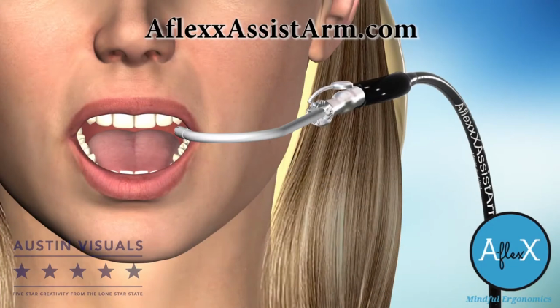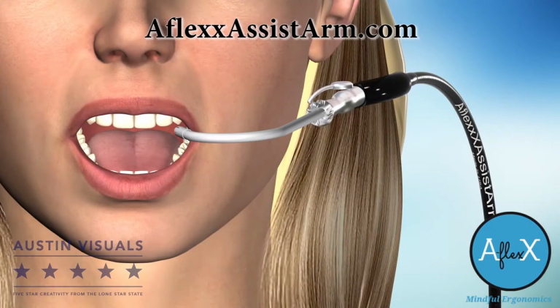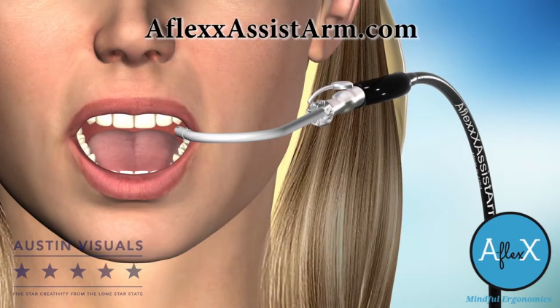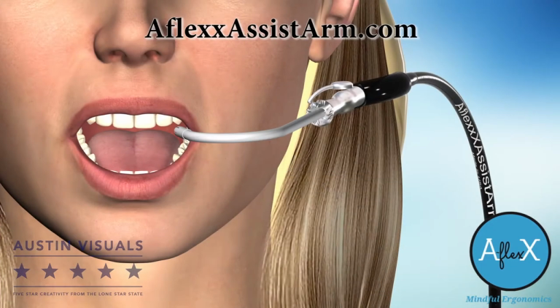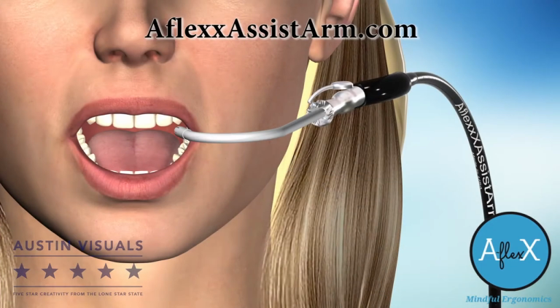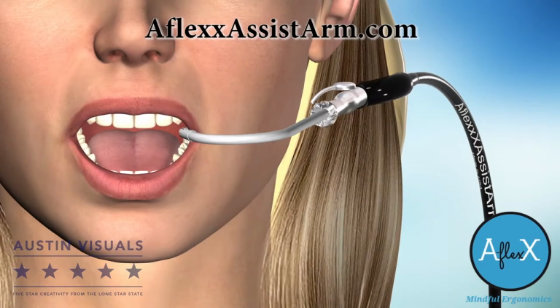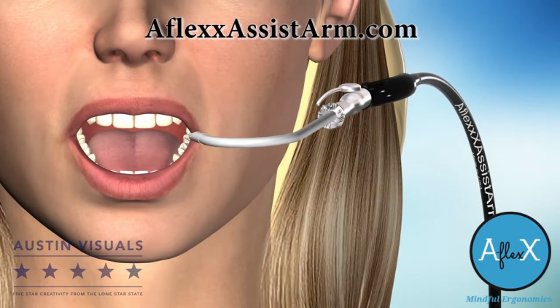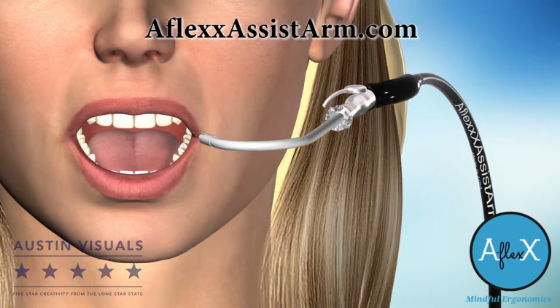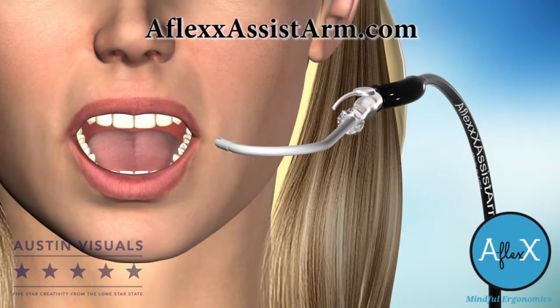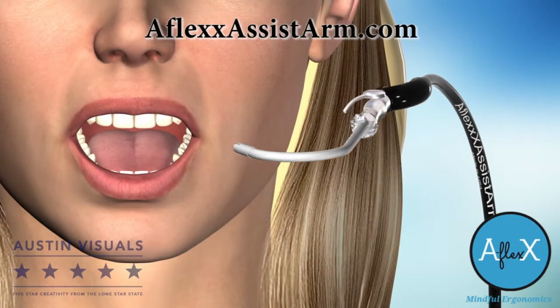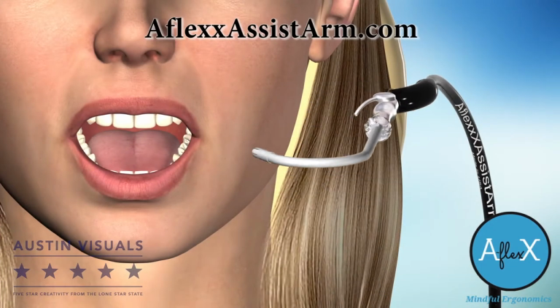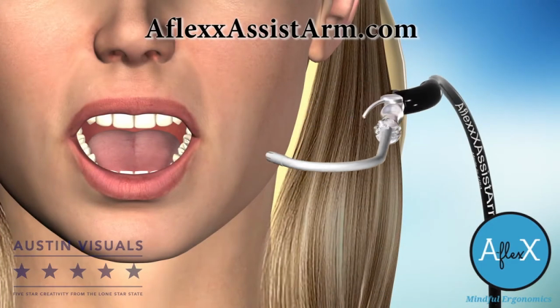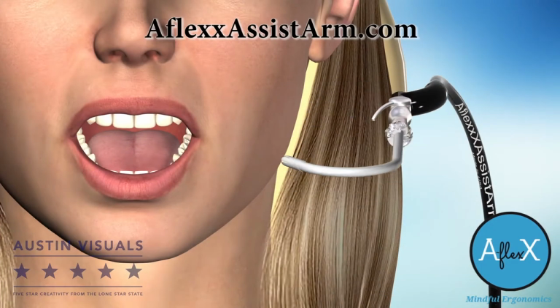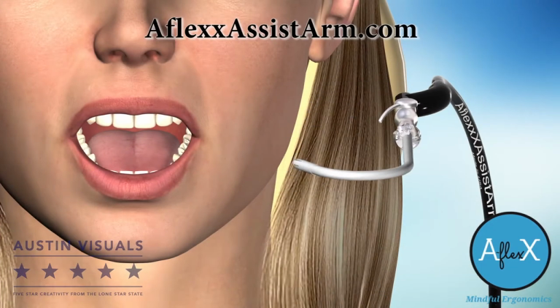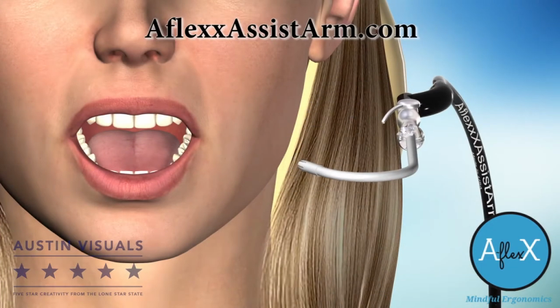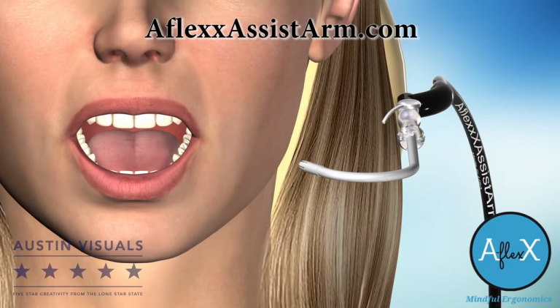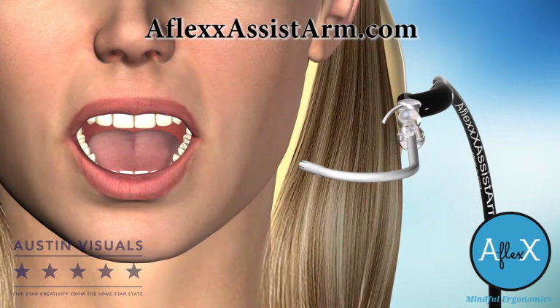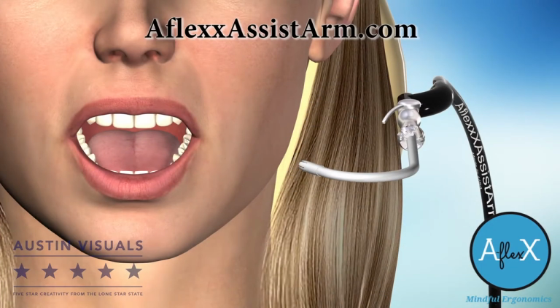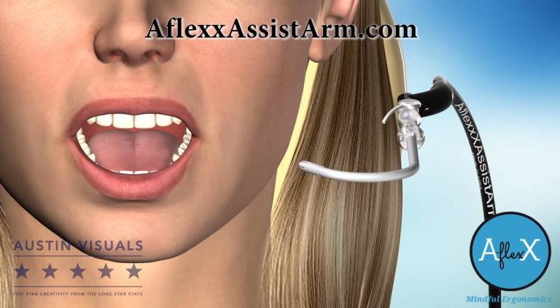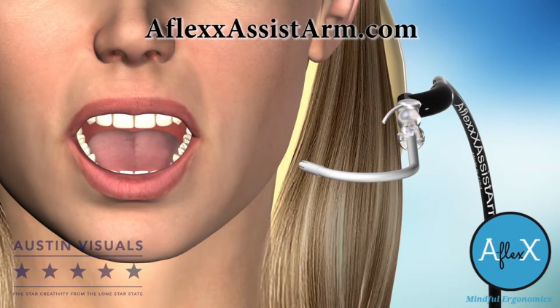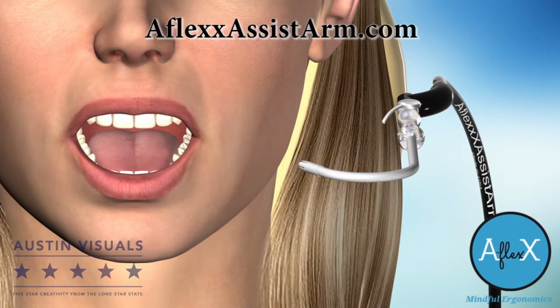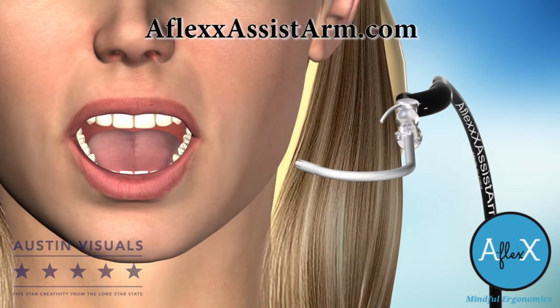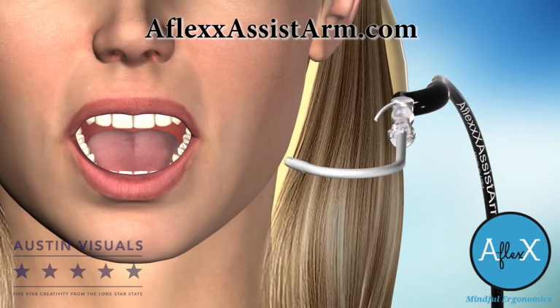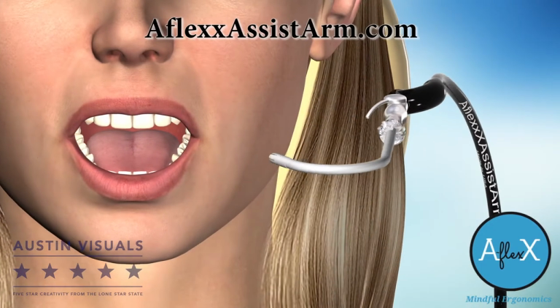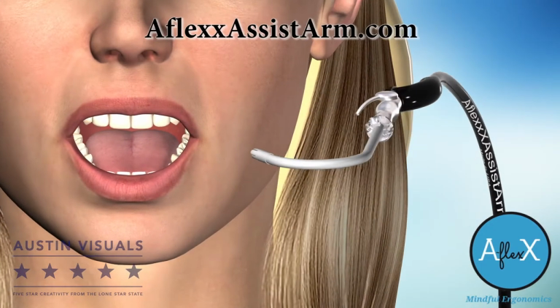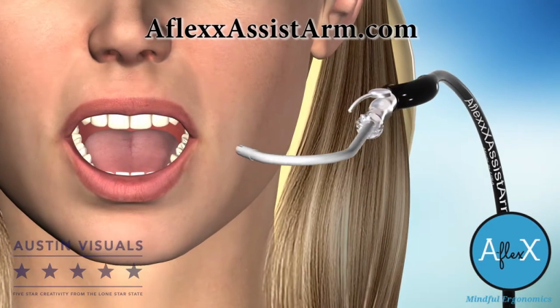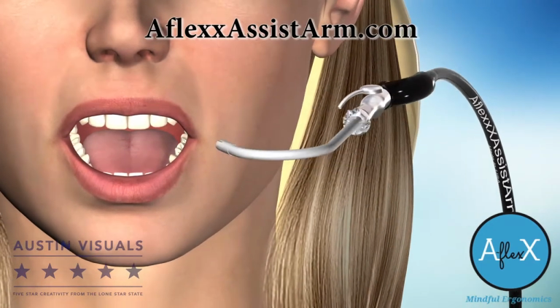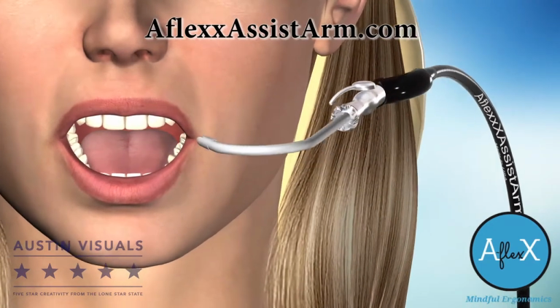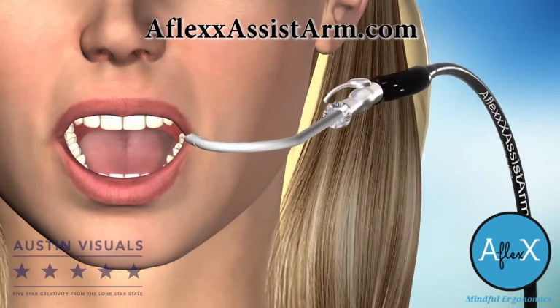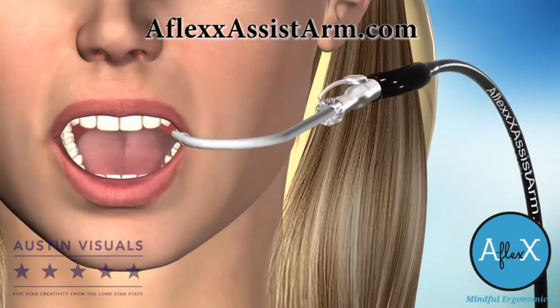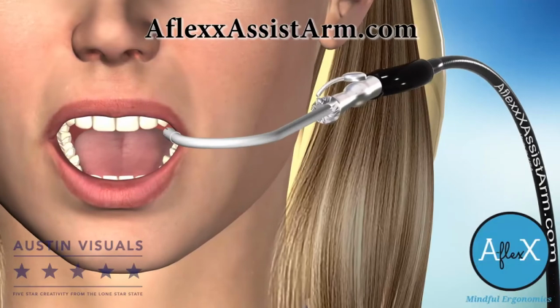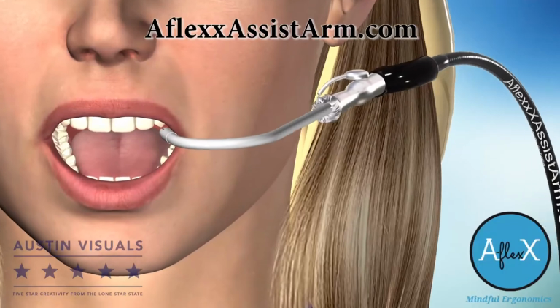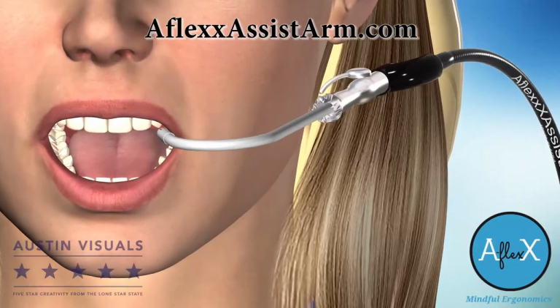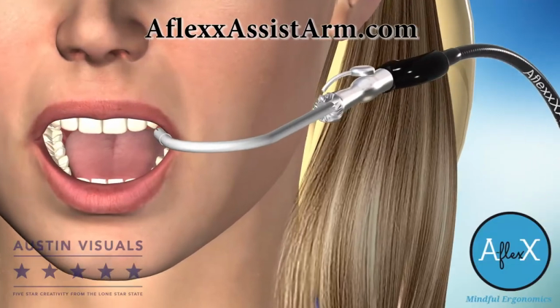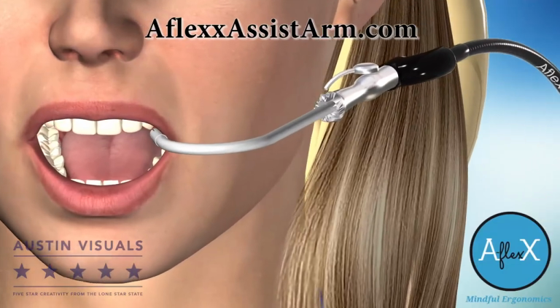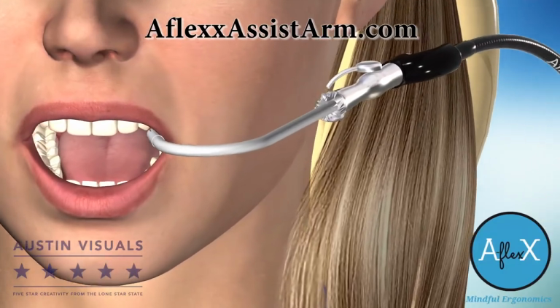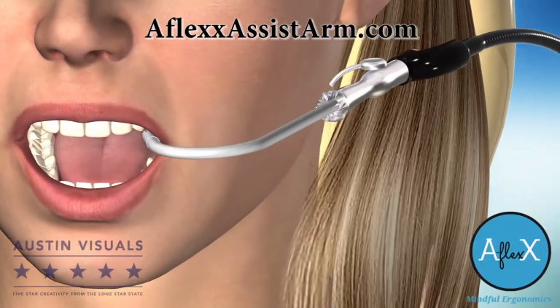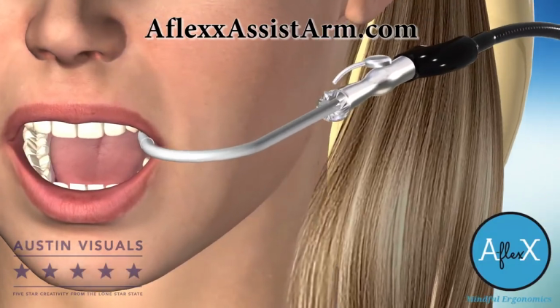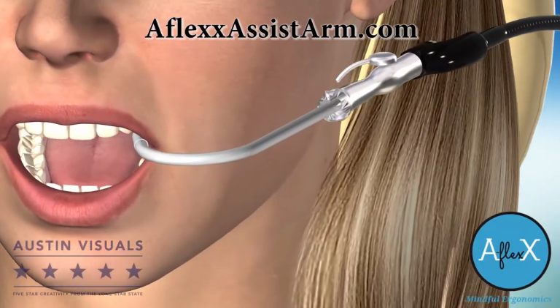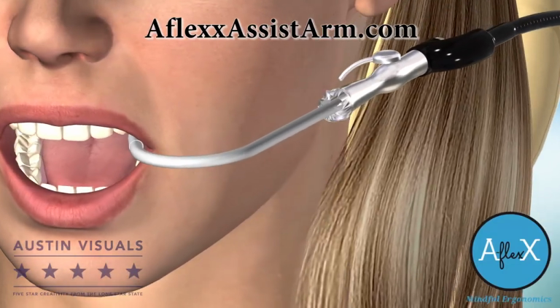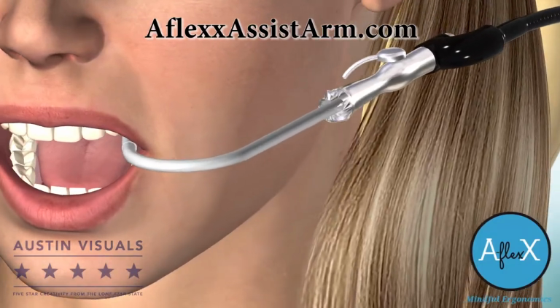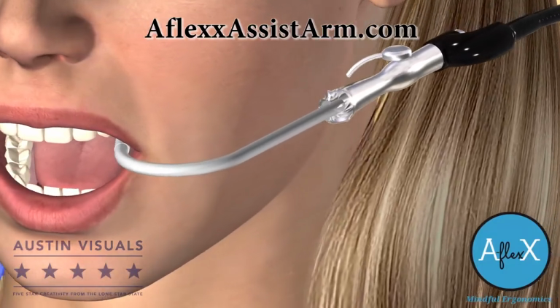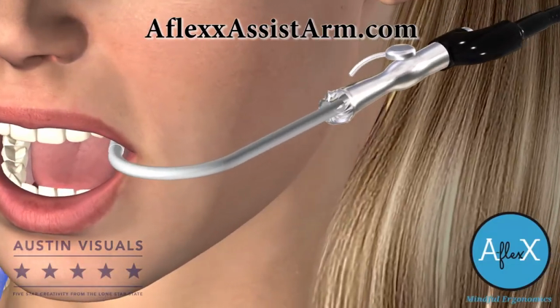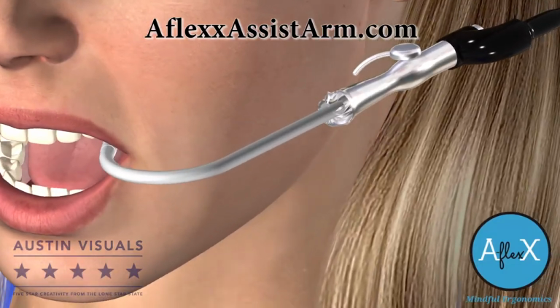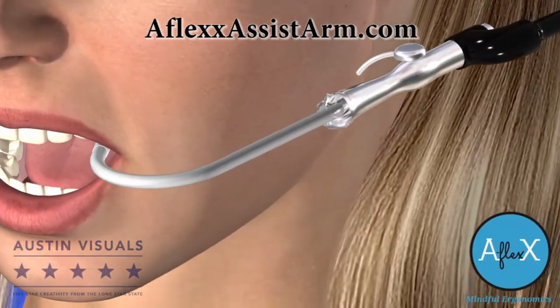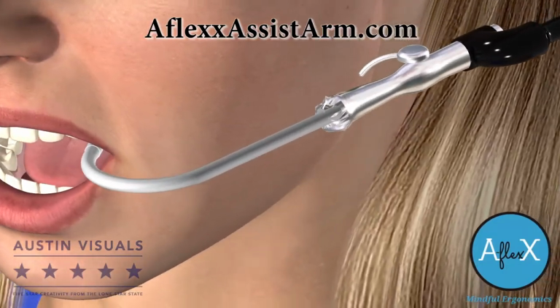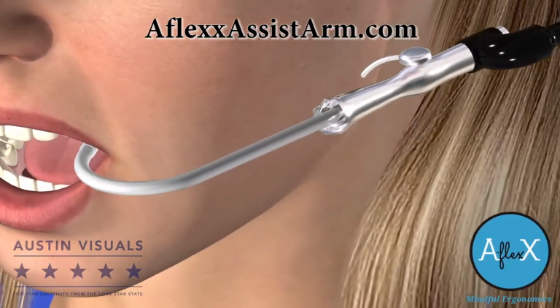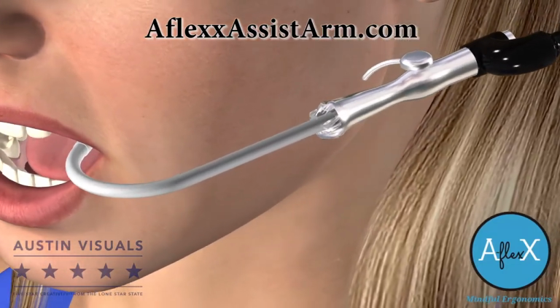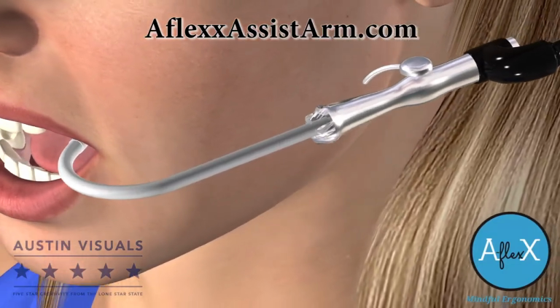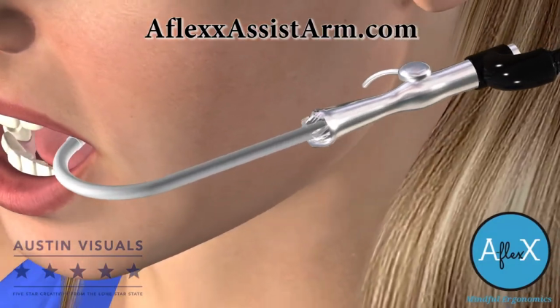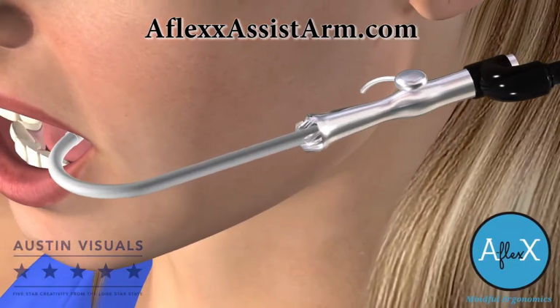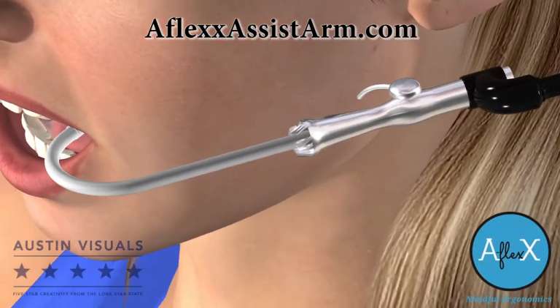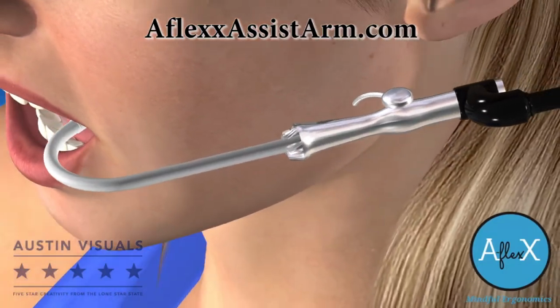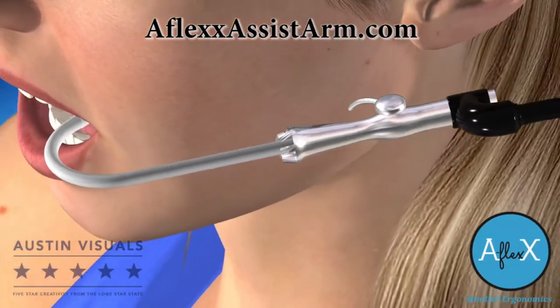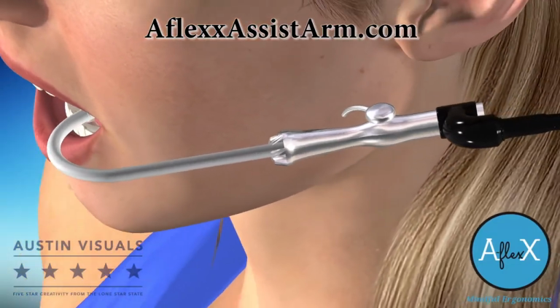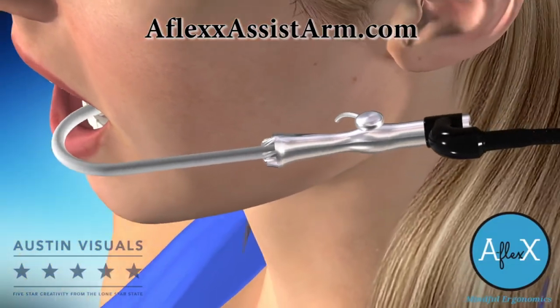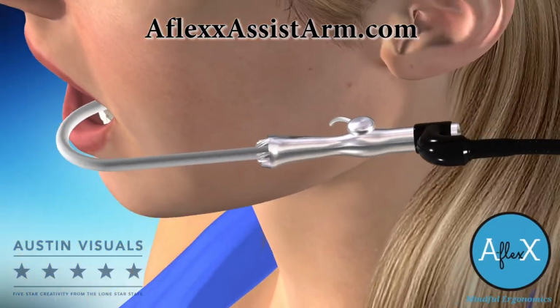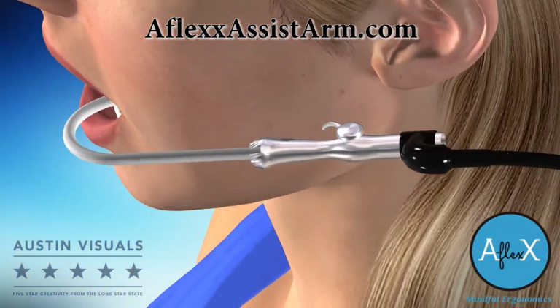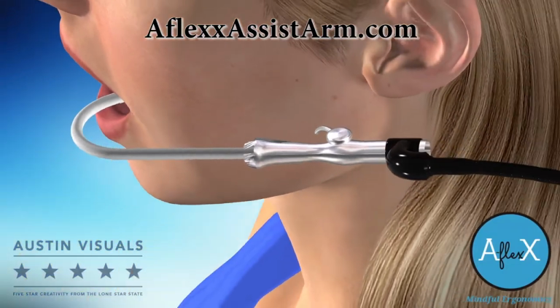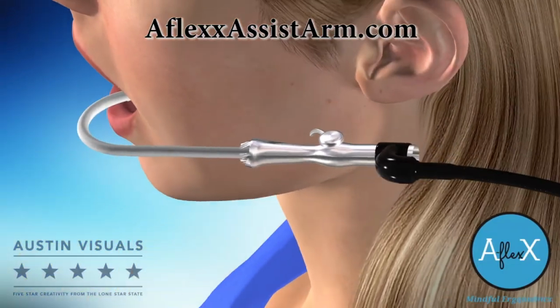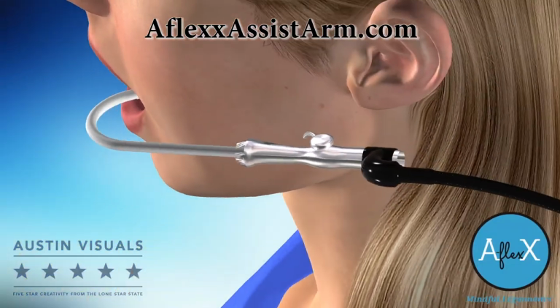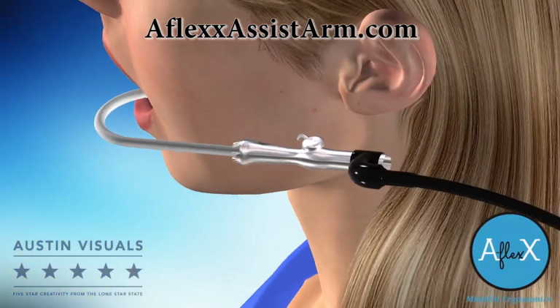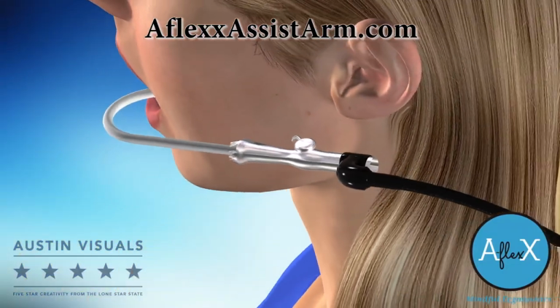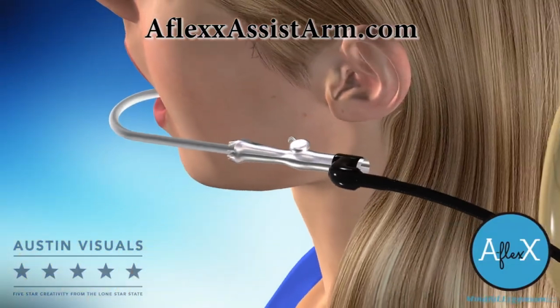You'll be amazed at how this device will change how you feel at the end of a long, busy day, how much time you'll save, and how pleased your patients will be.